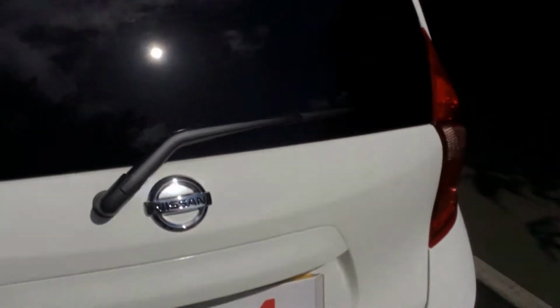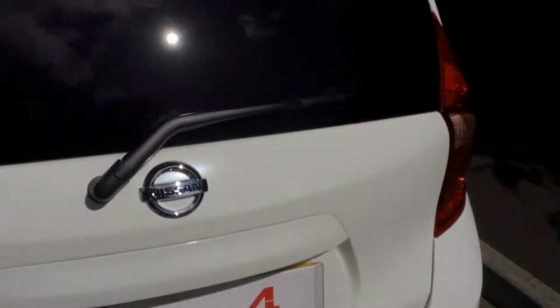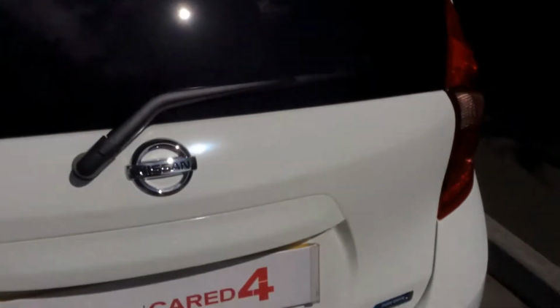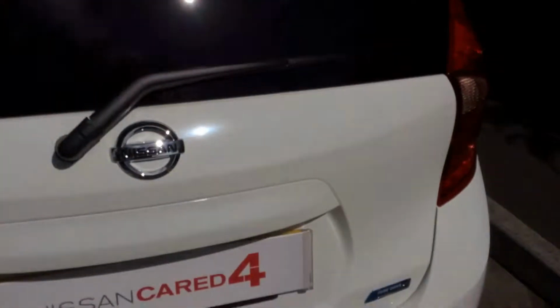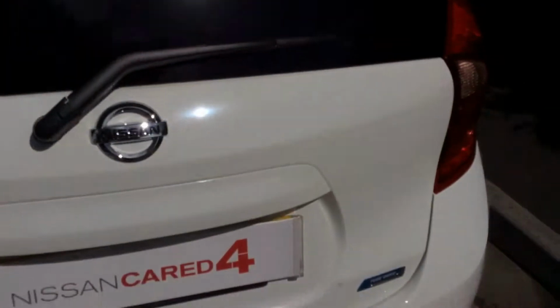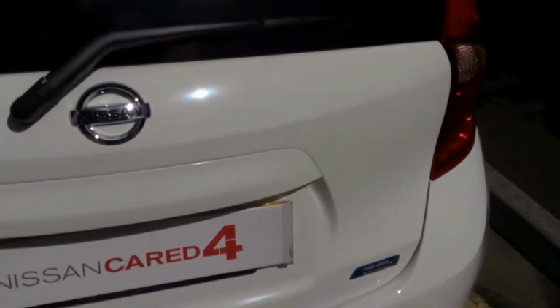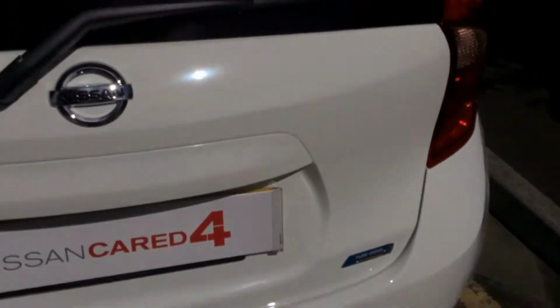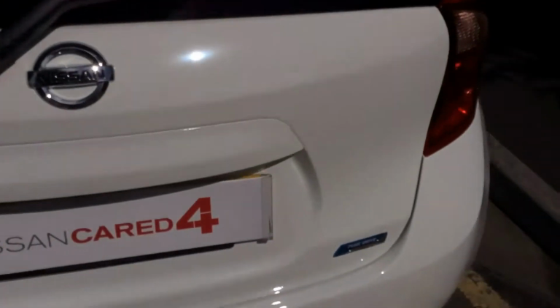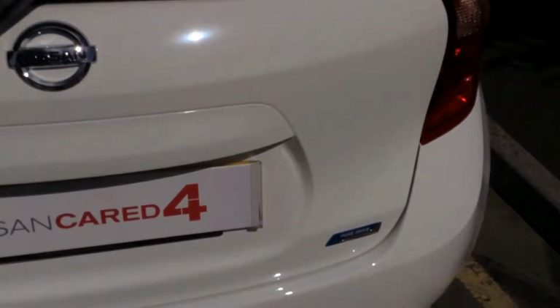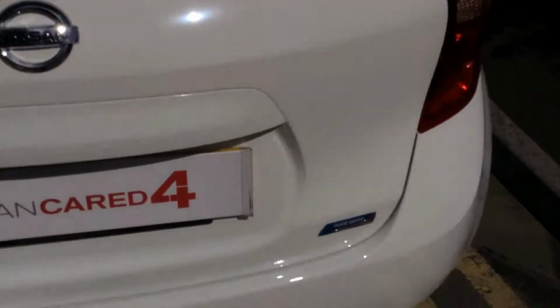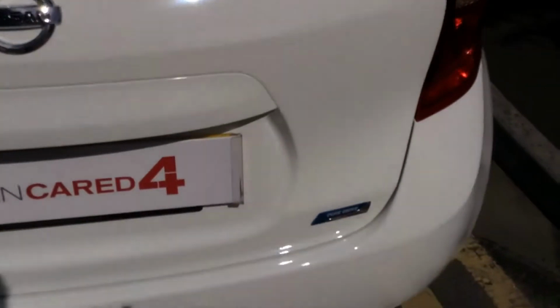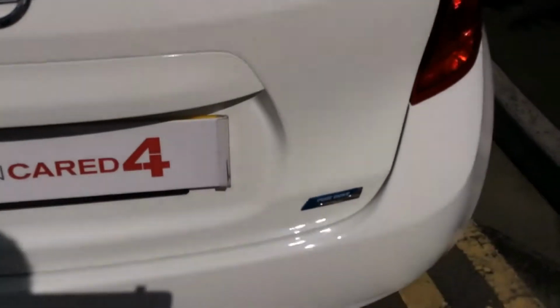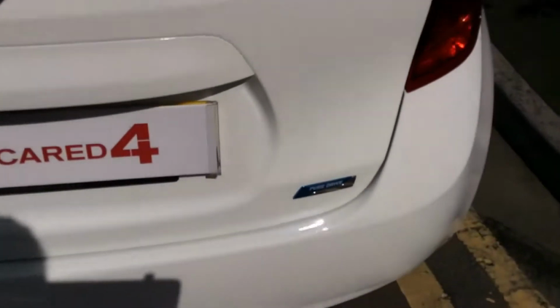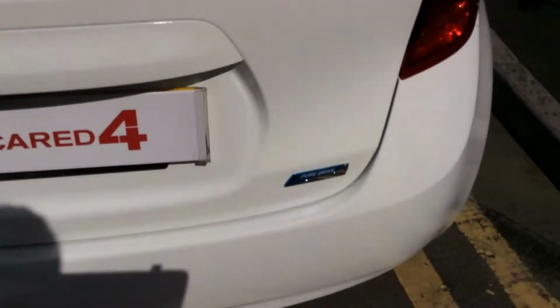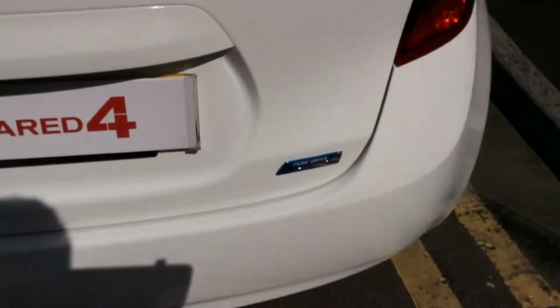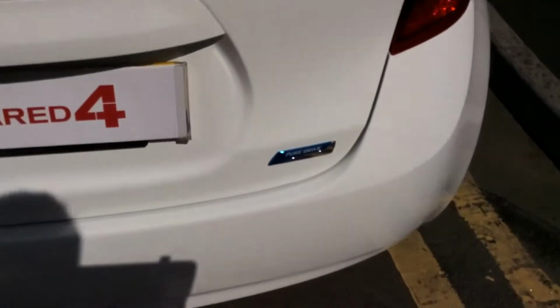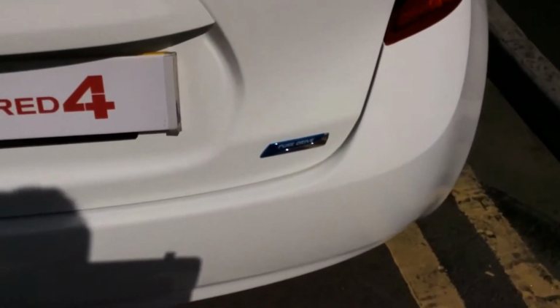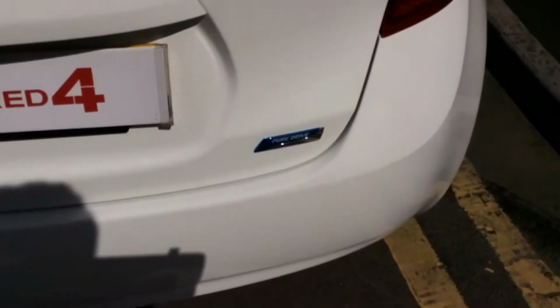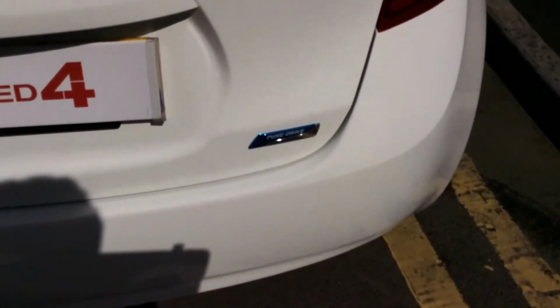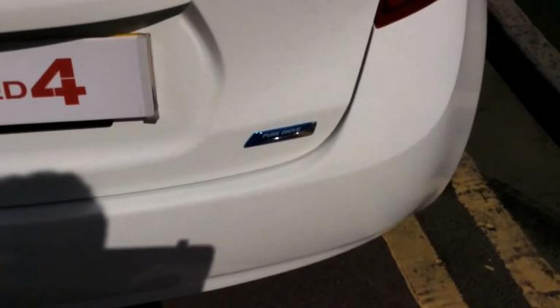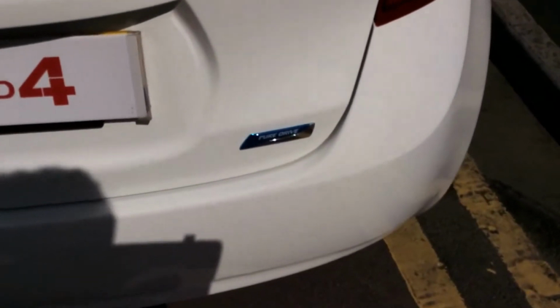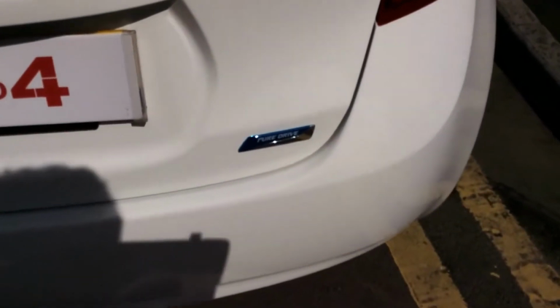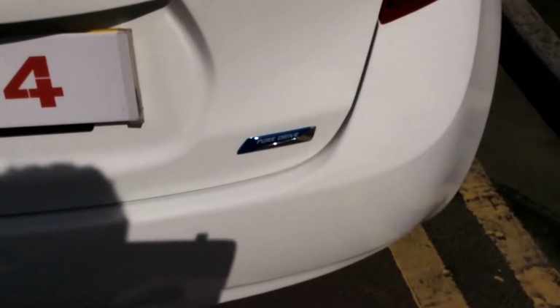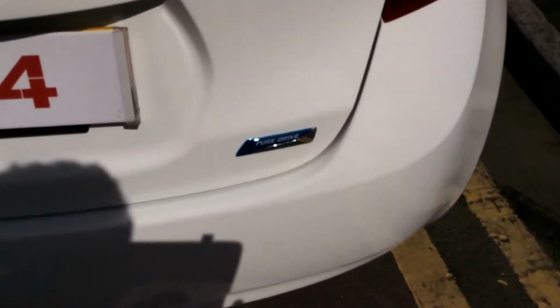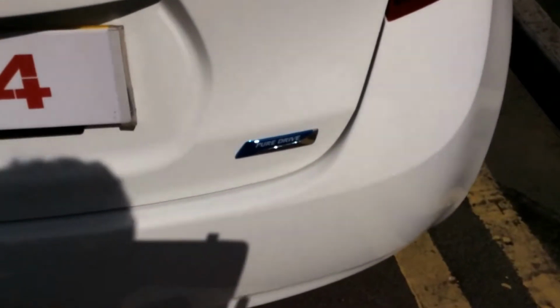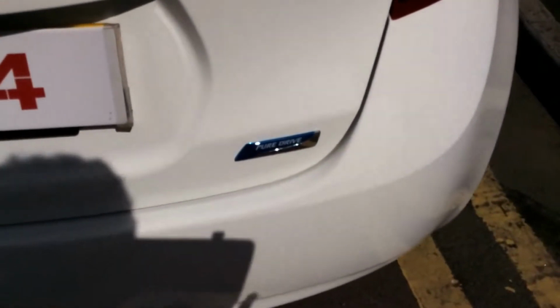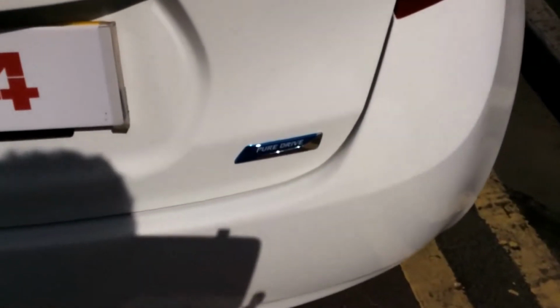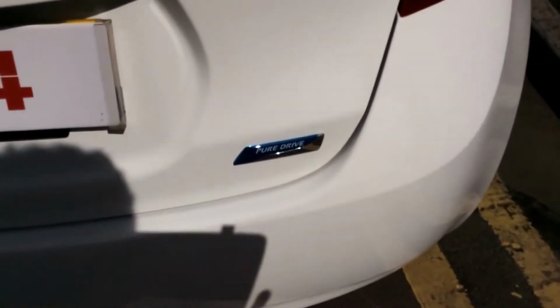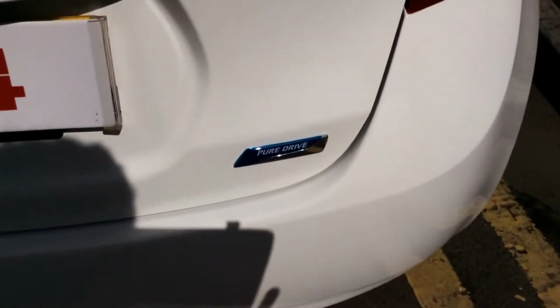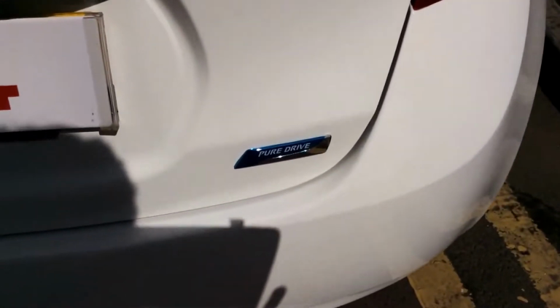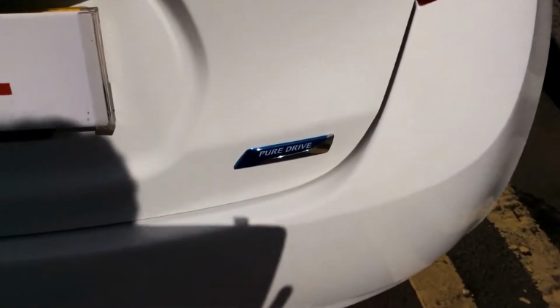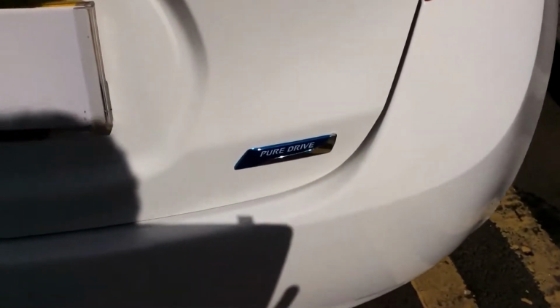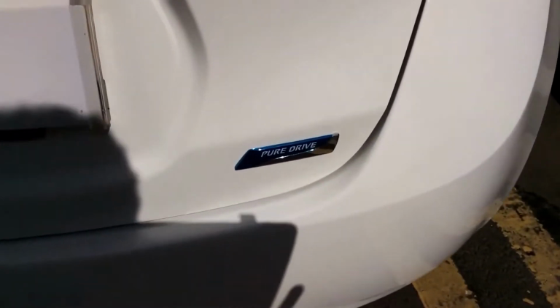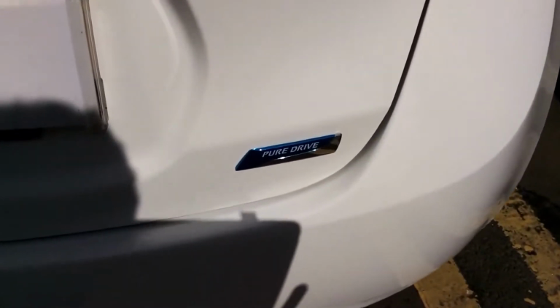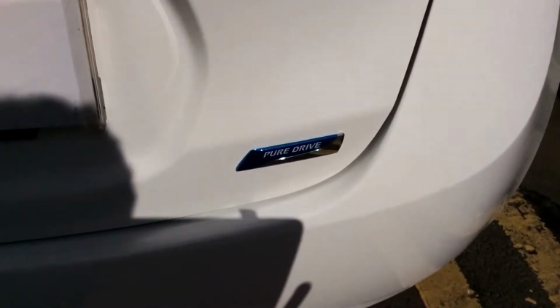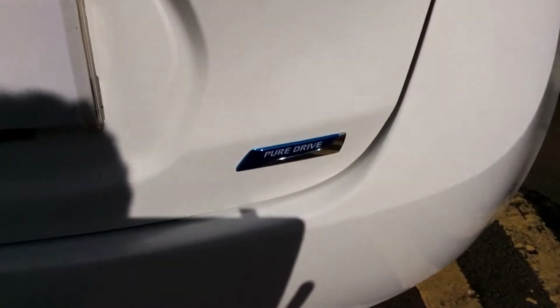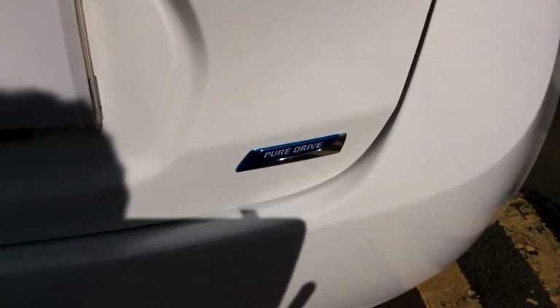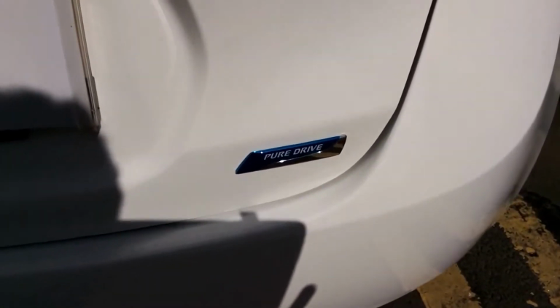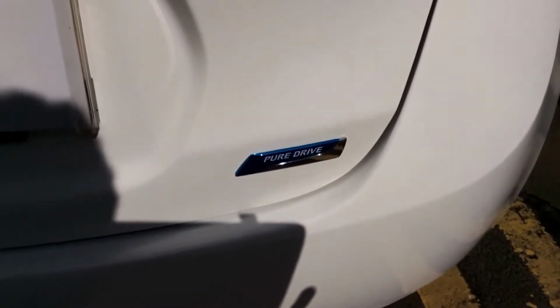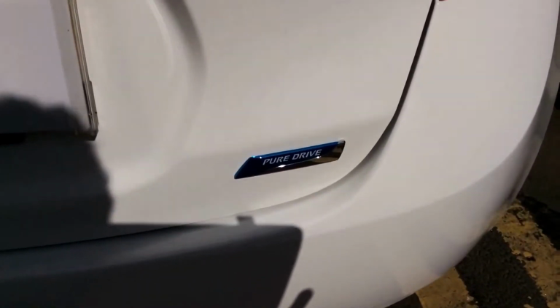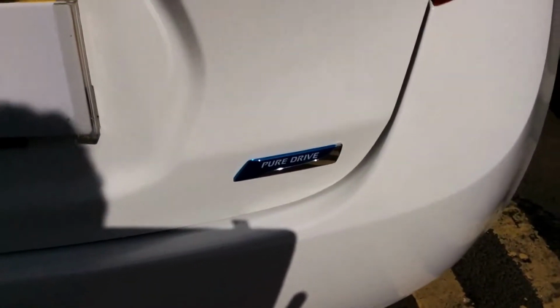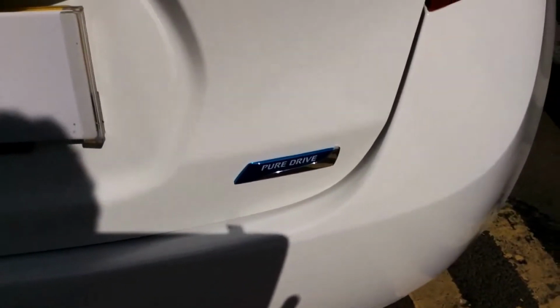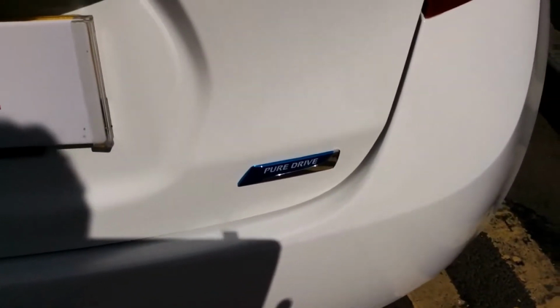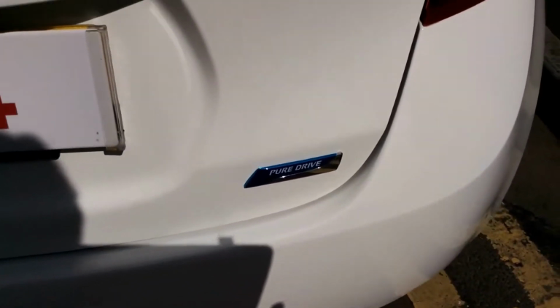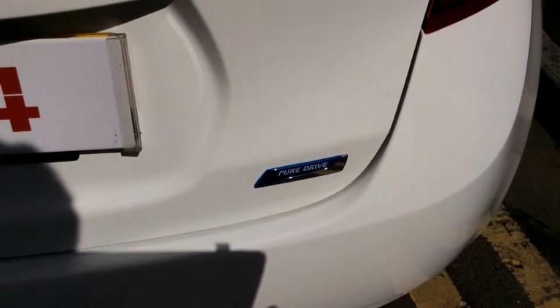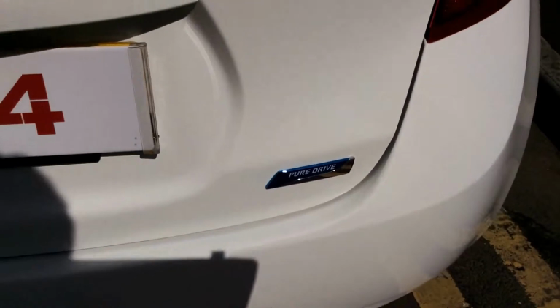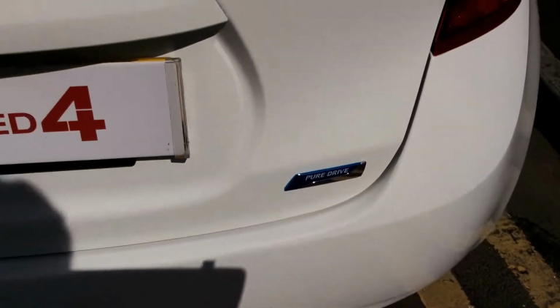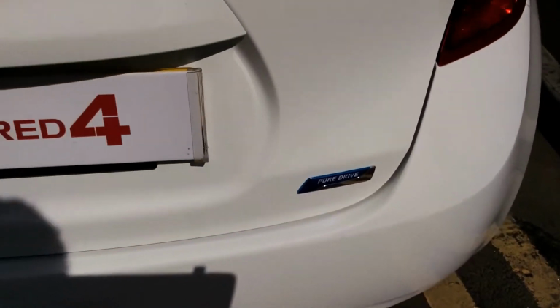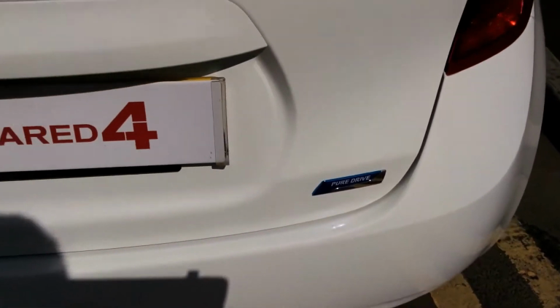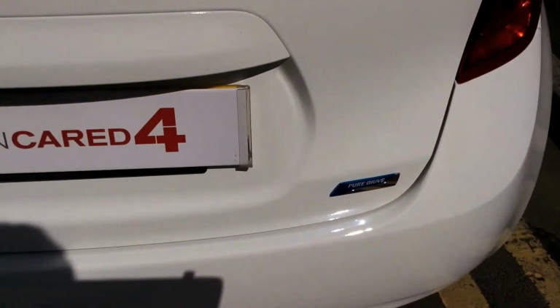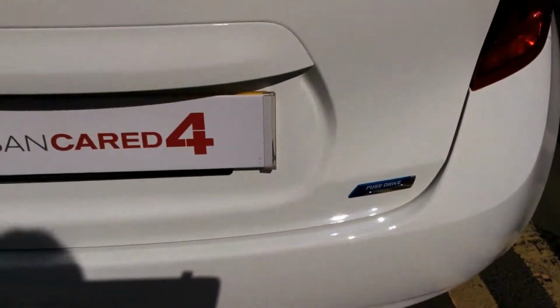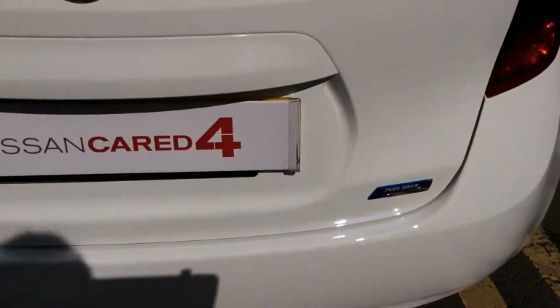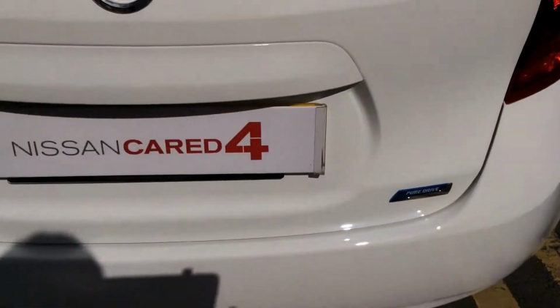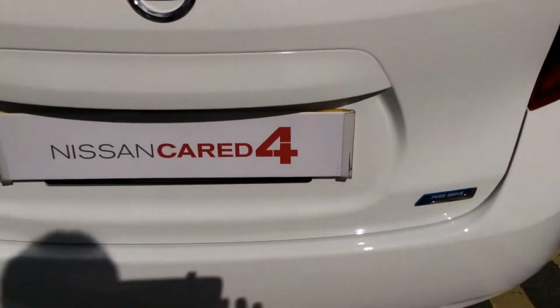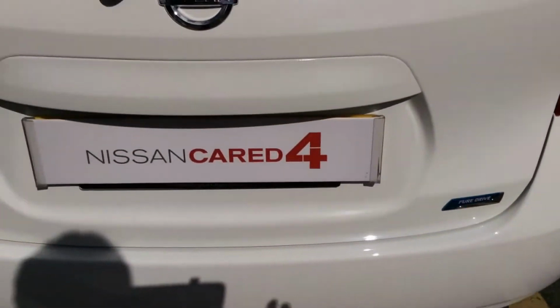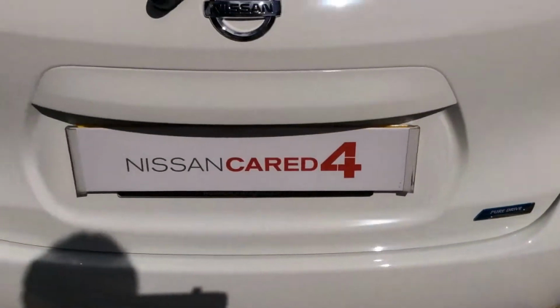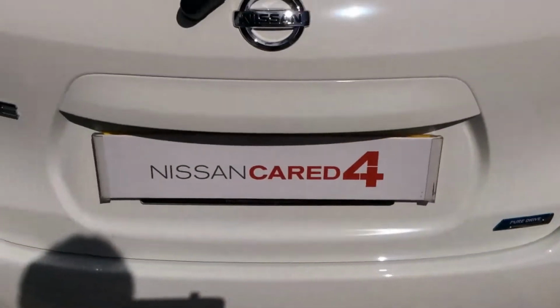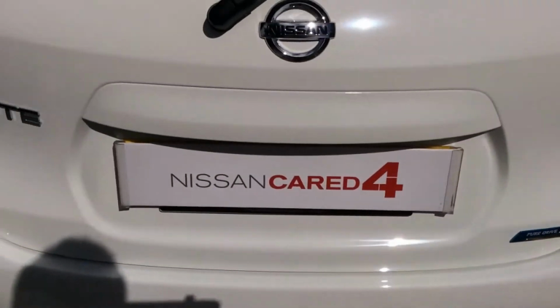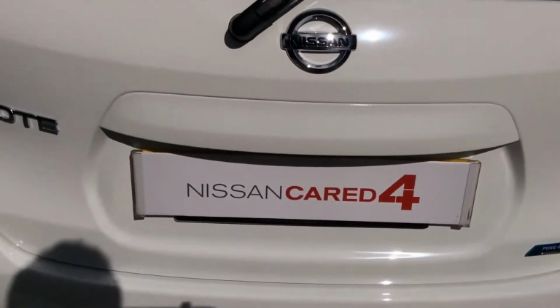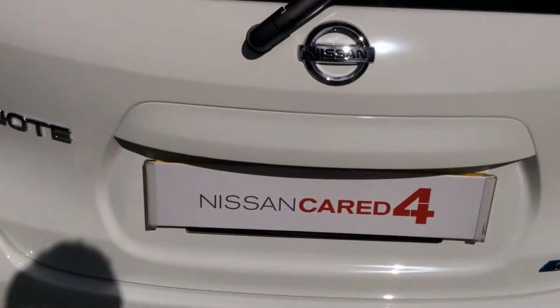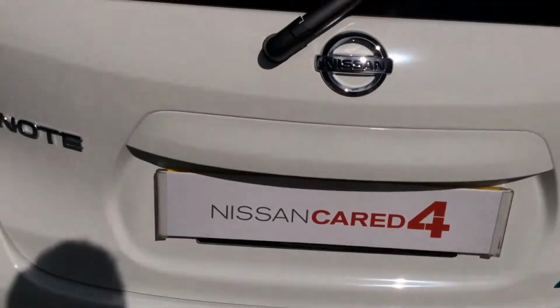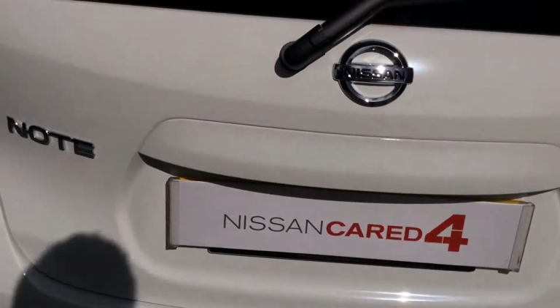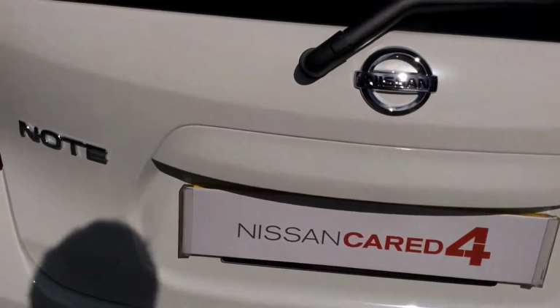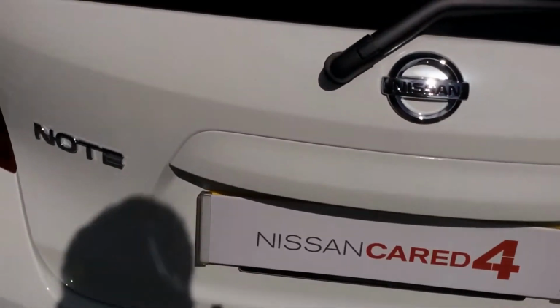You'll see here that the Note Centre has been awarded the Pure Drive badge. This is only given to Nissan's most fuel-efficient vehicles.